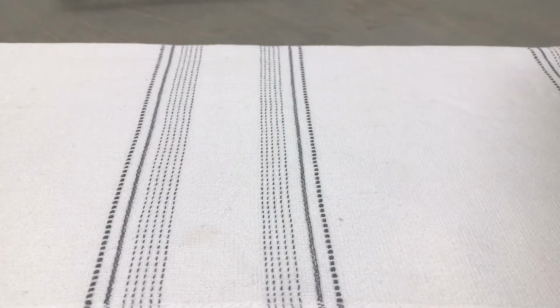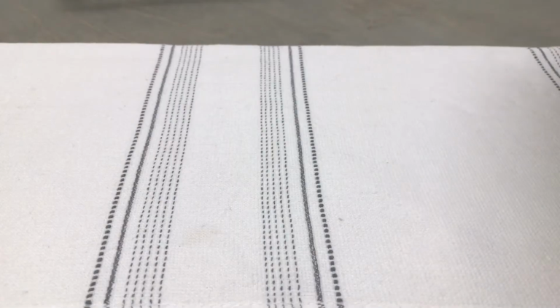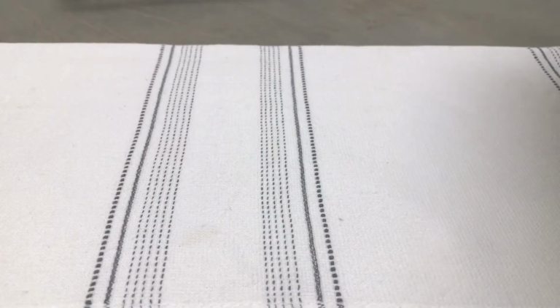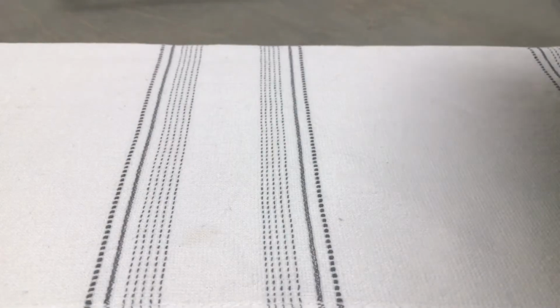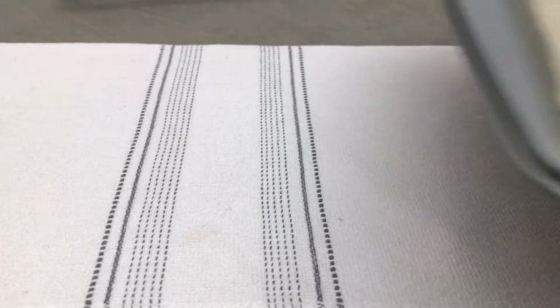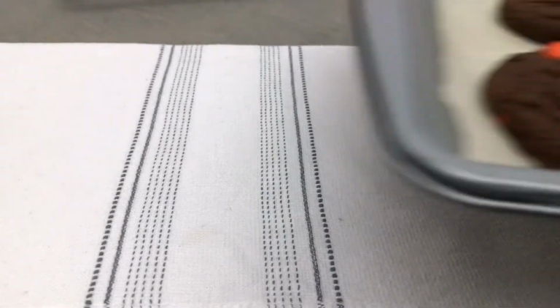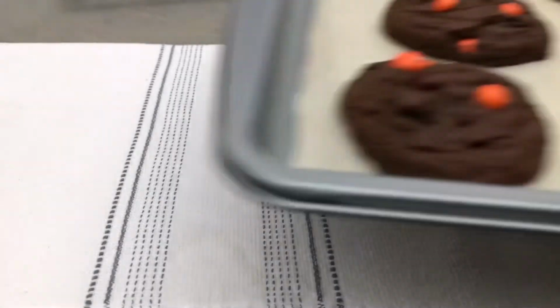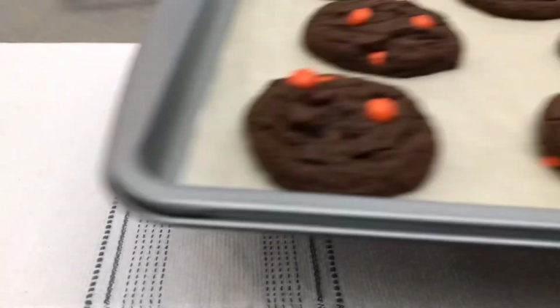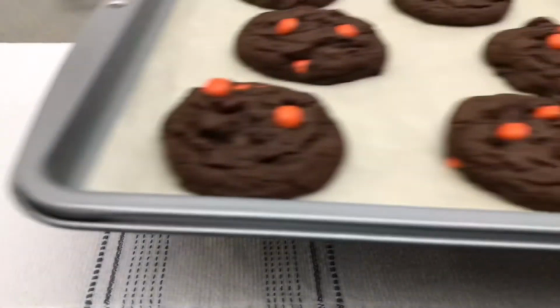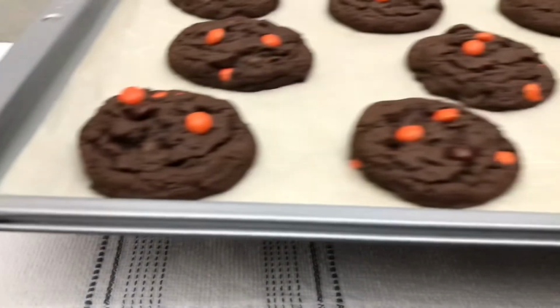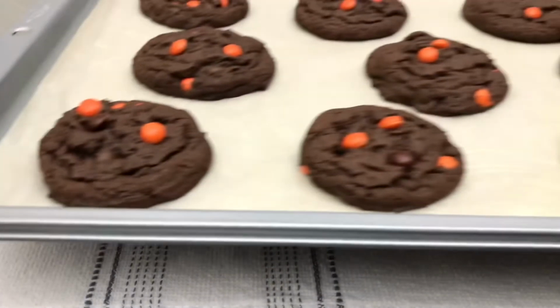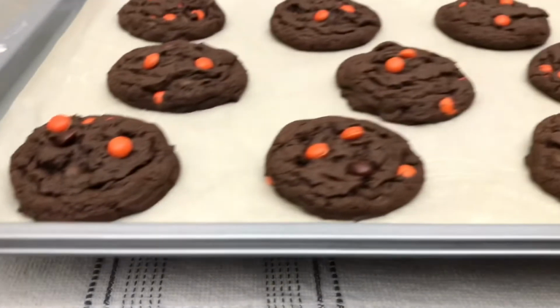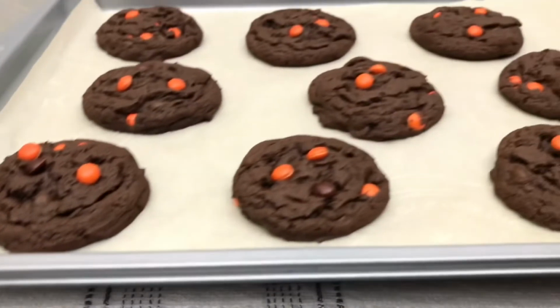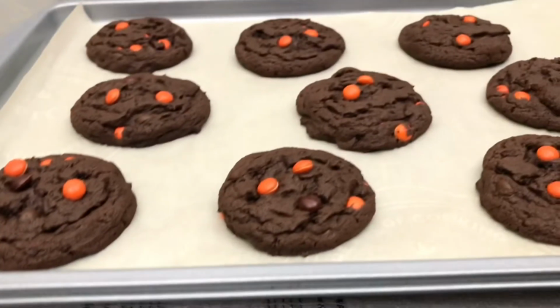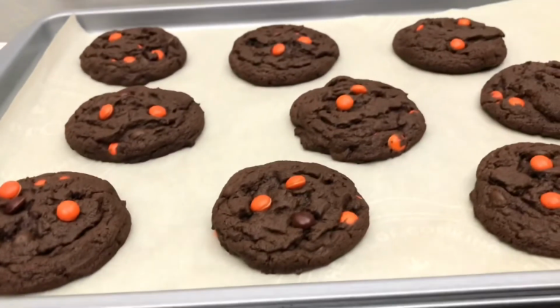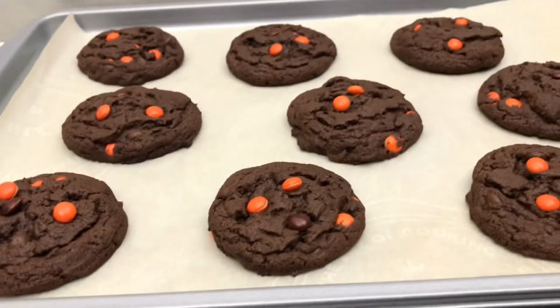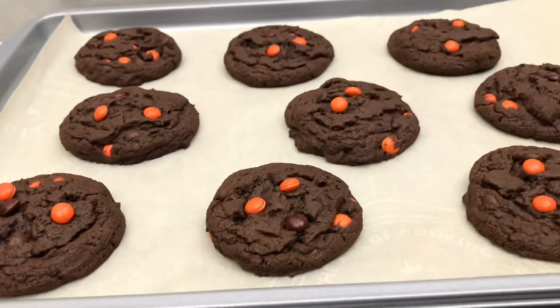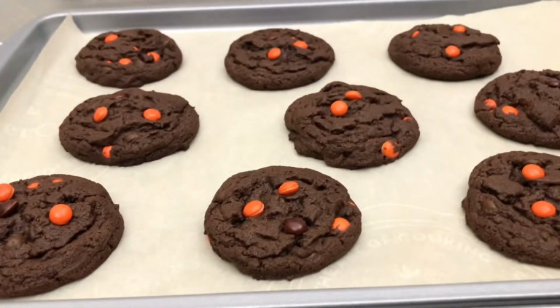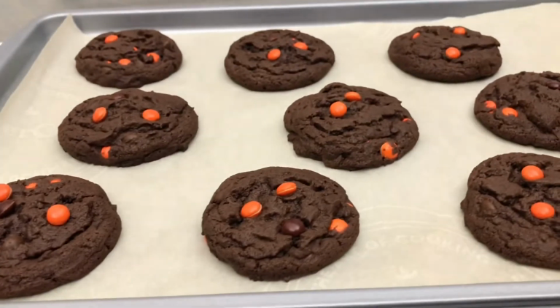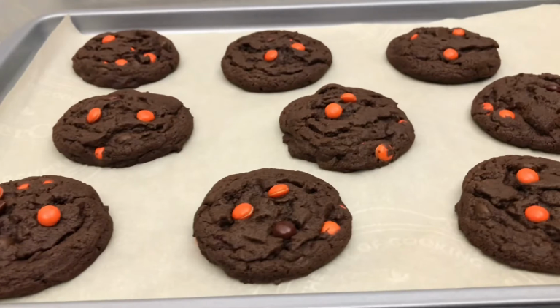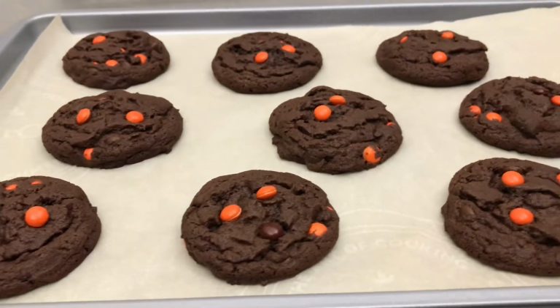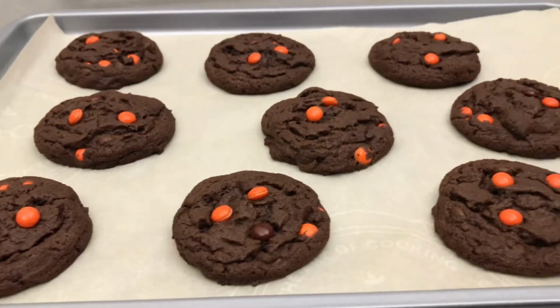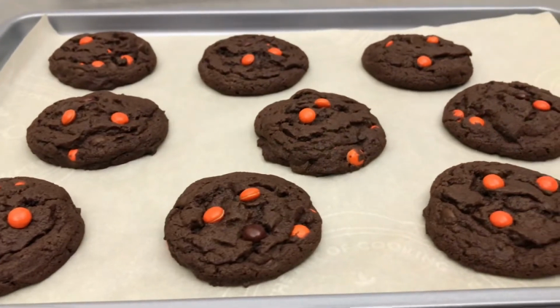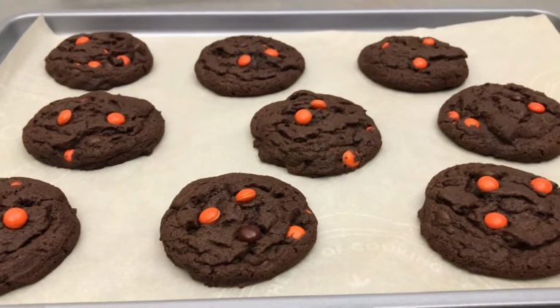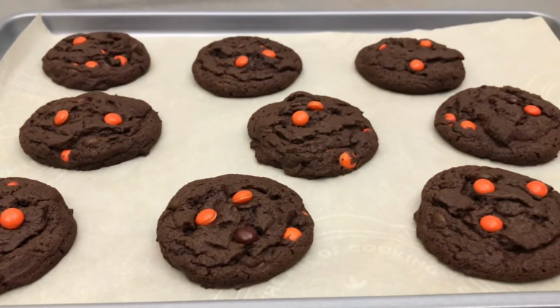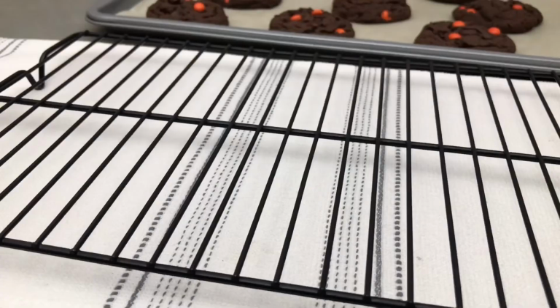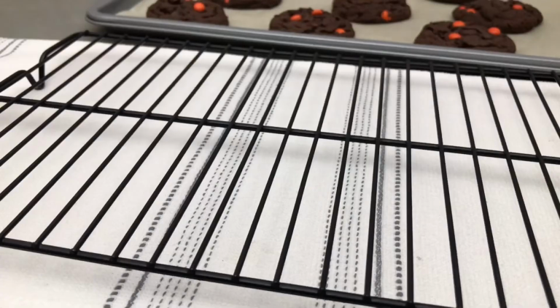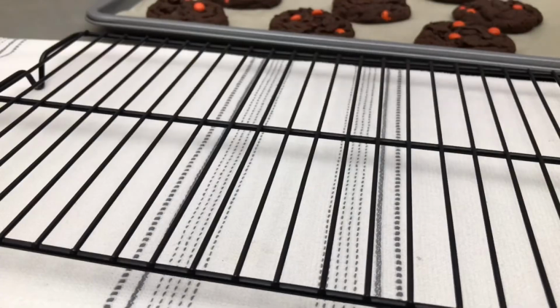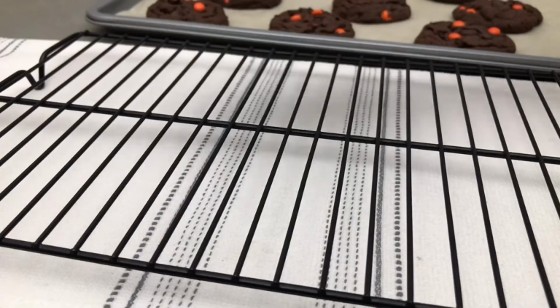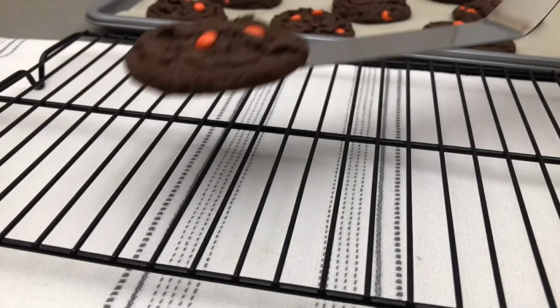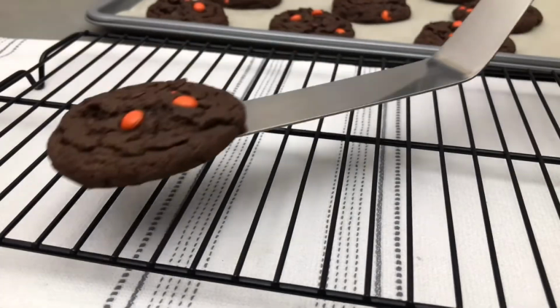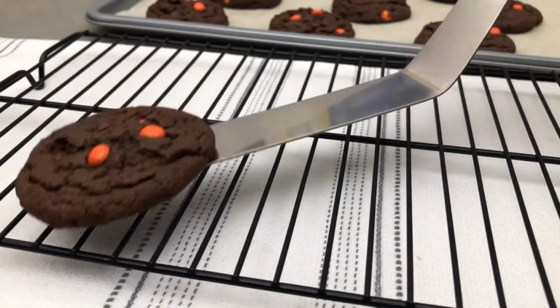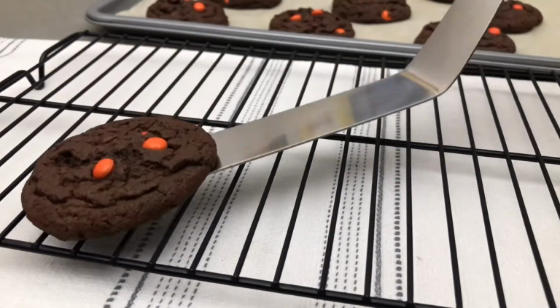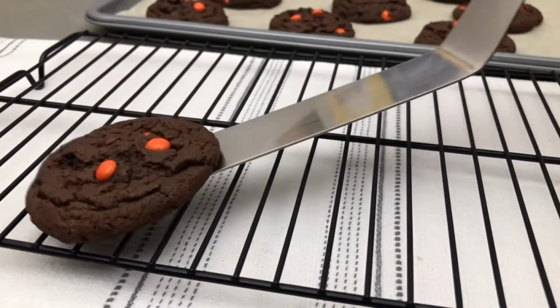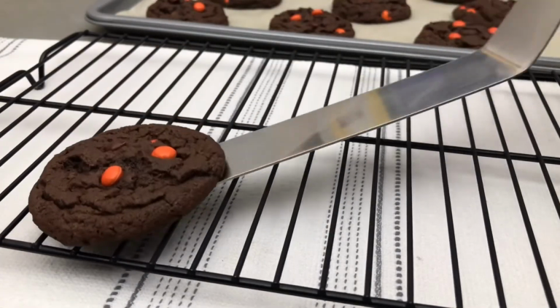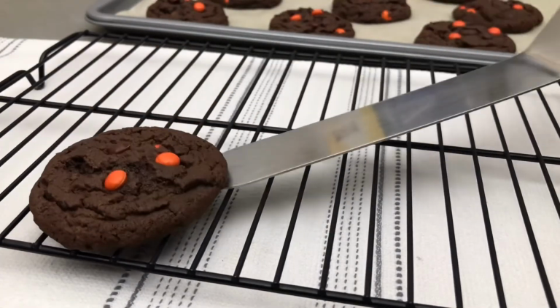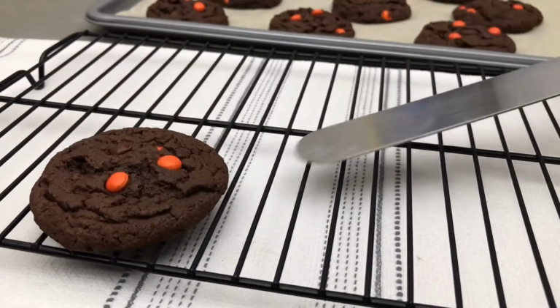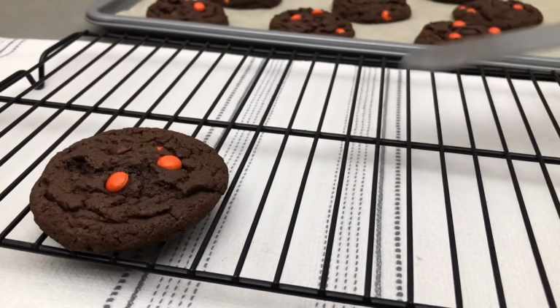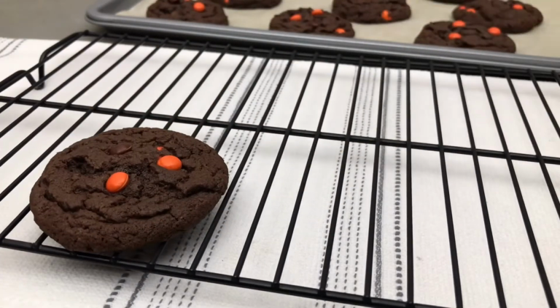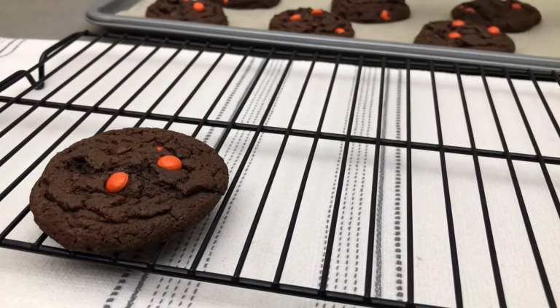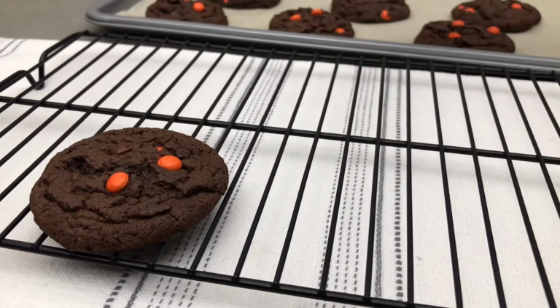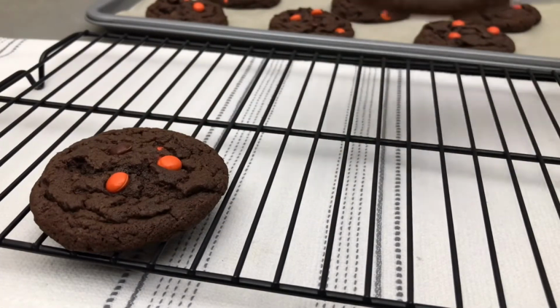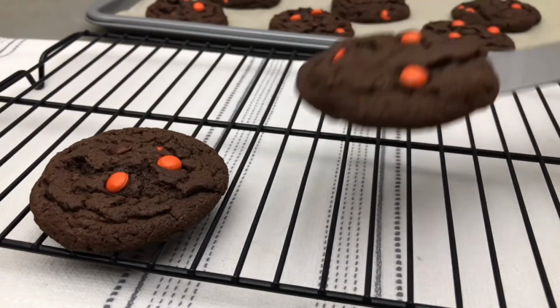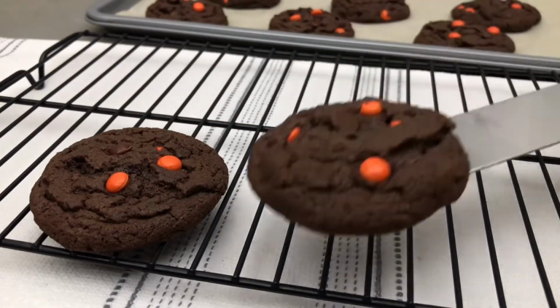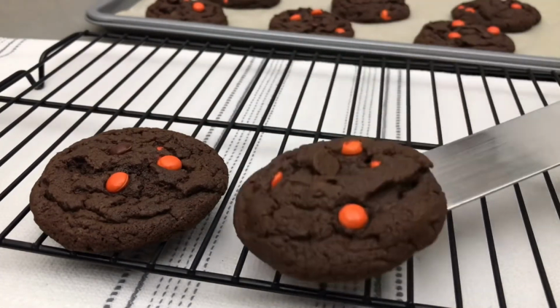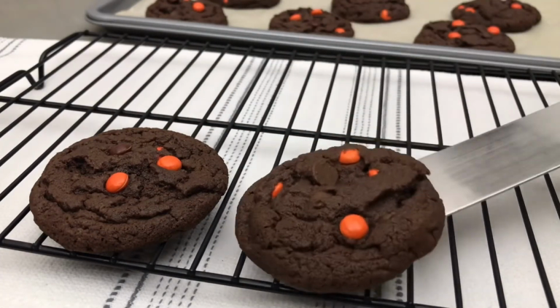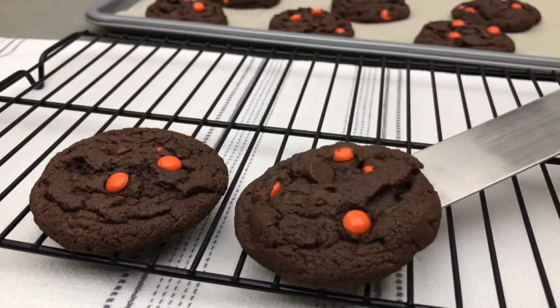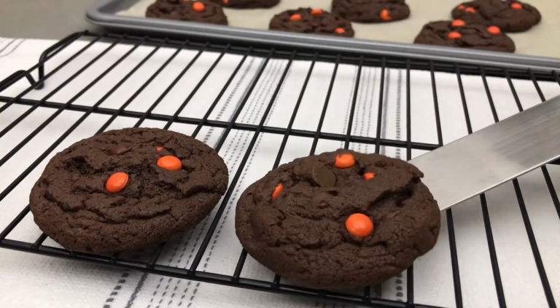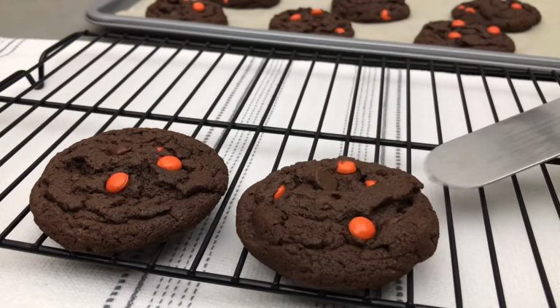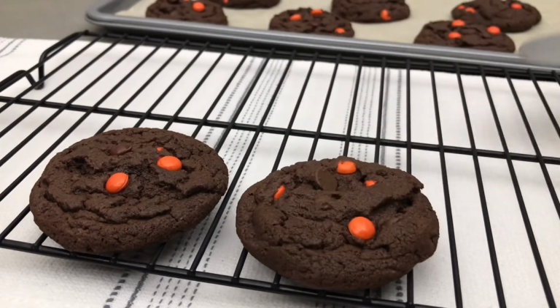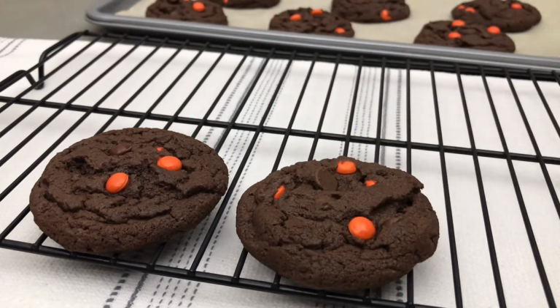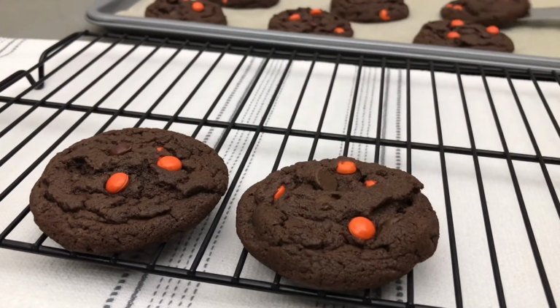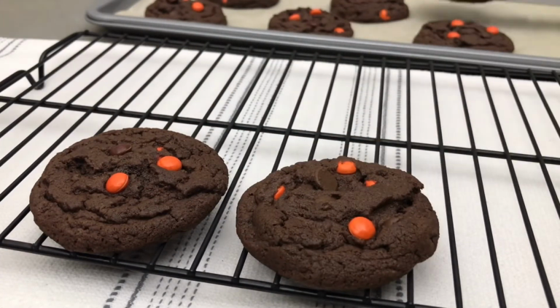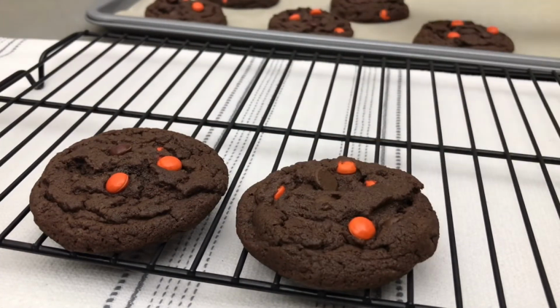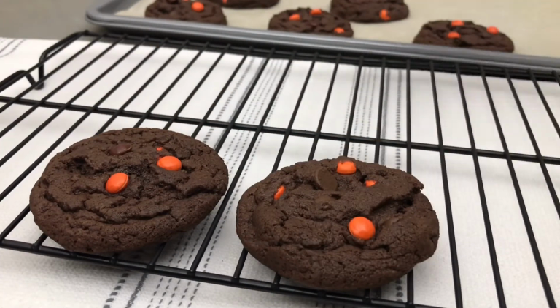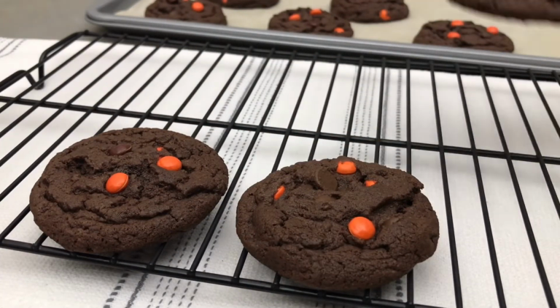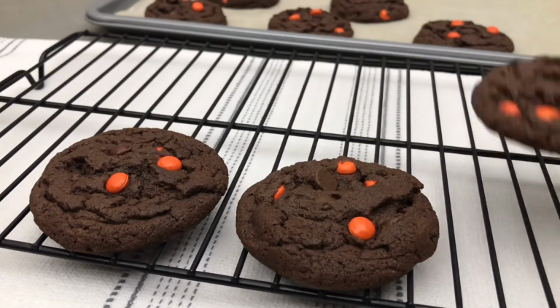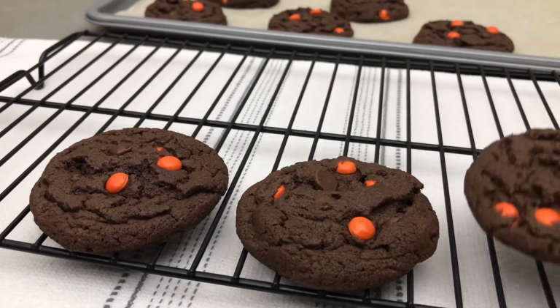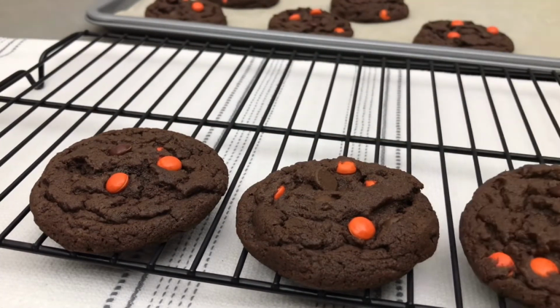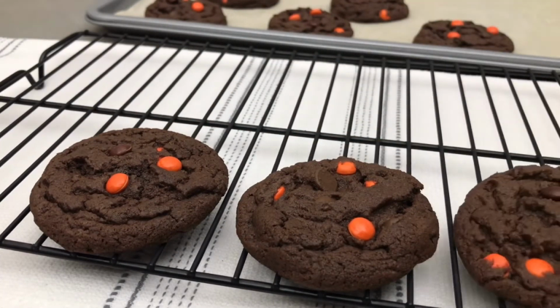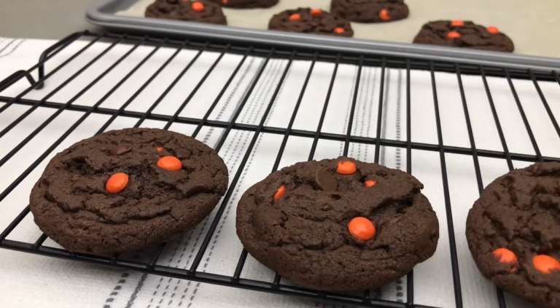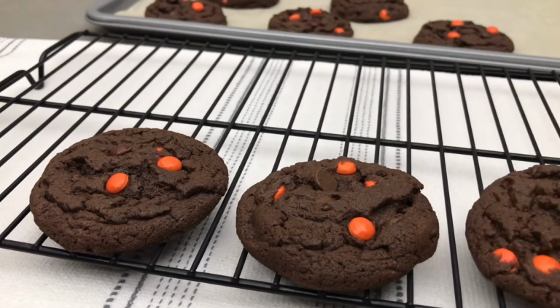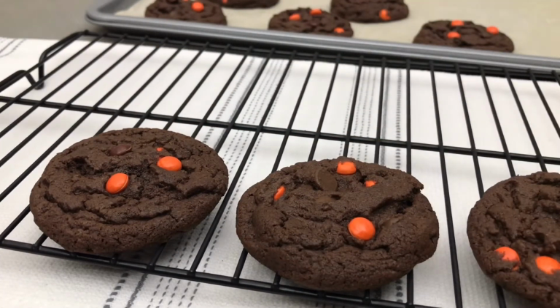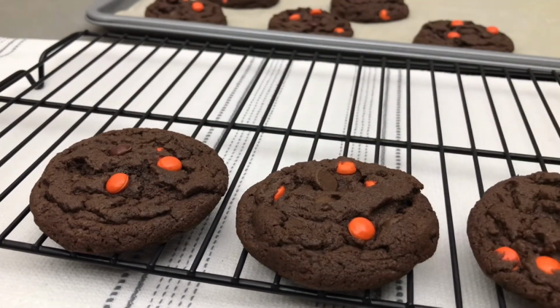Allow them to cool in the pan for about 5 minutes as they will be very soft, and then move them to a wire rack to finish cooling completely.